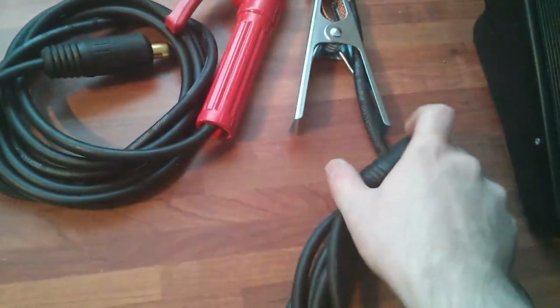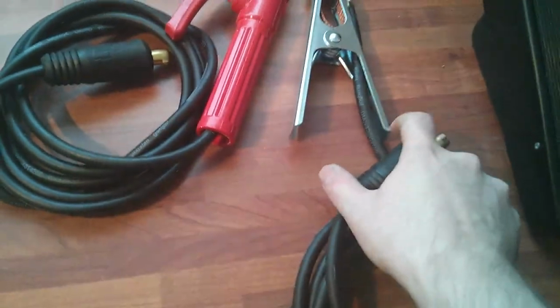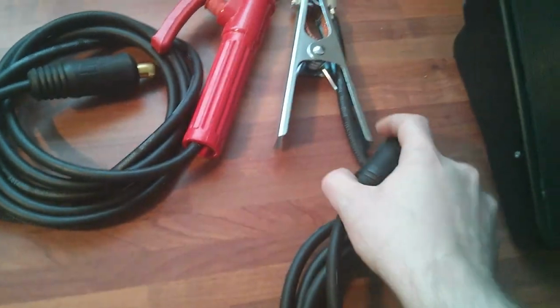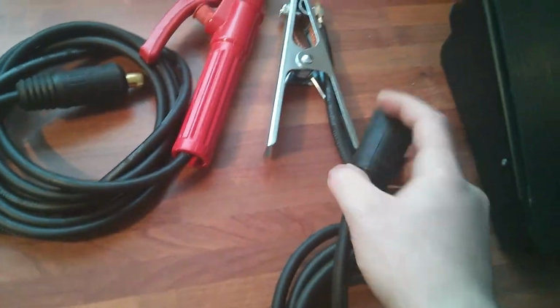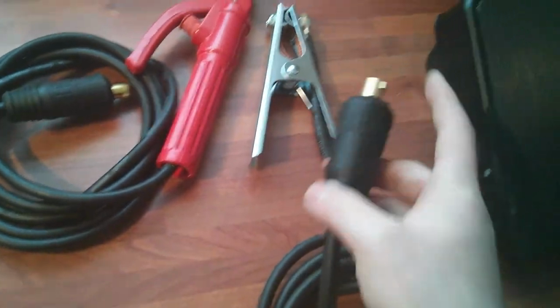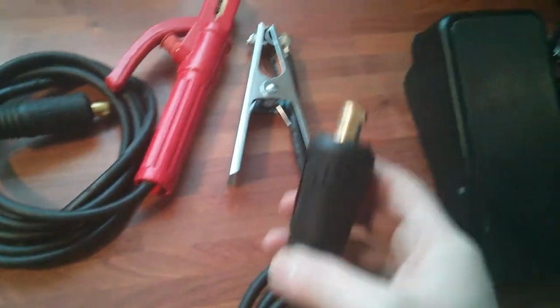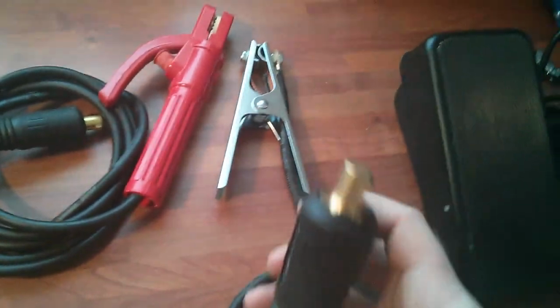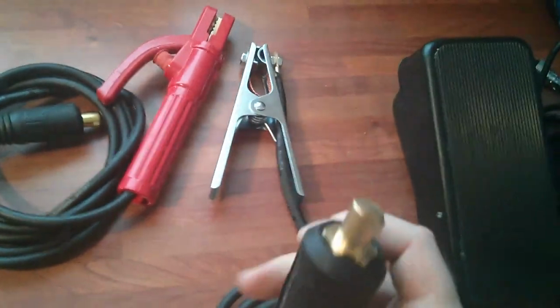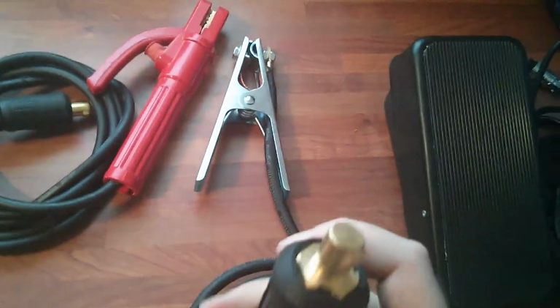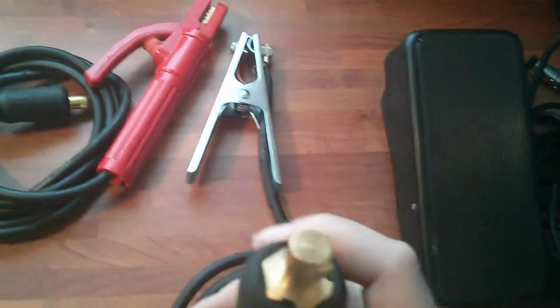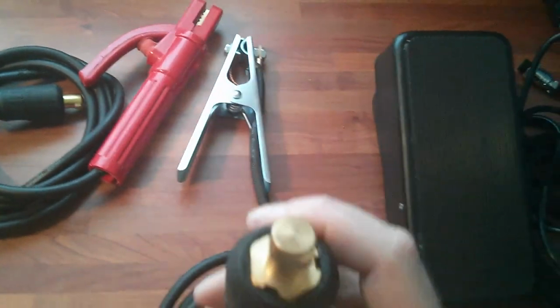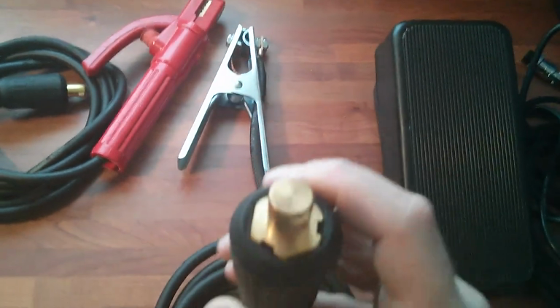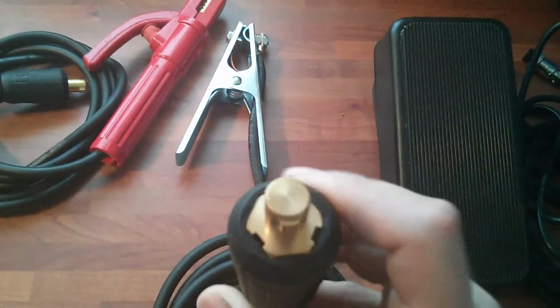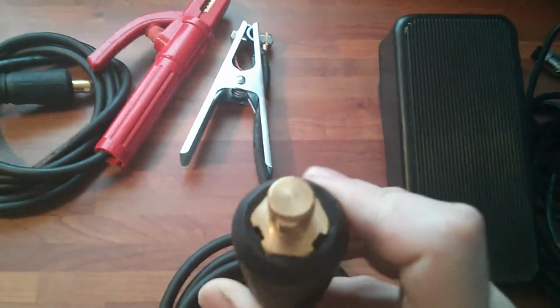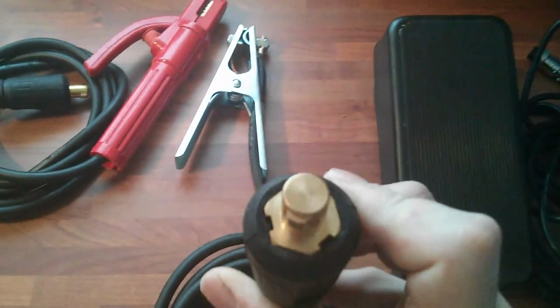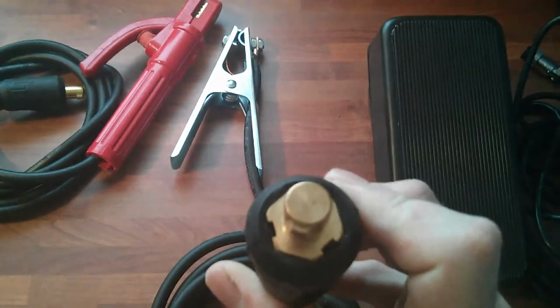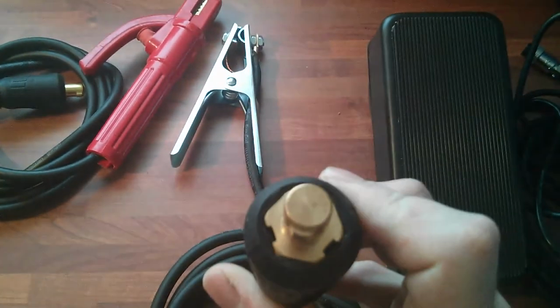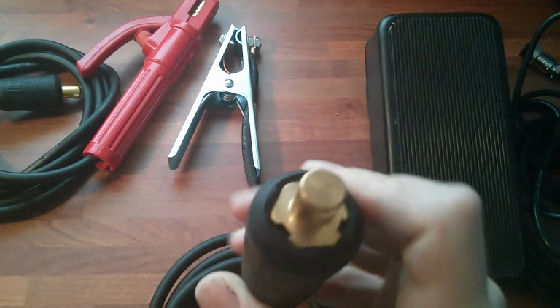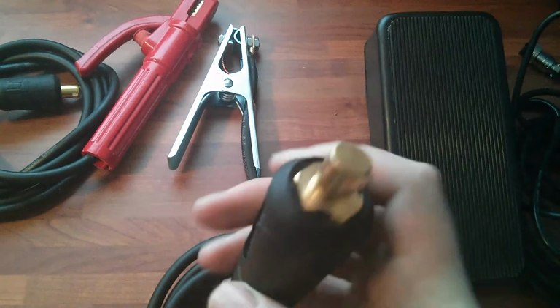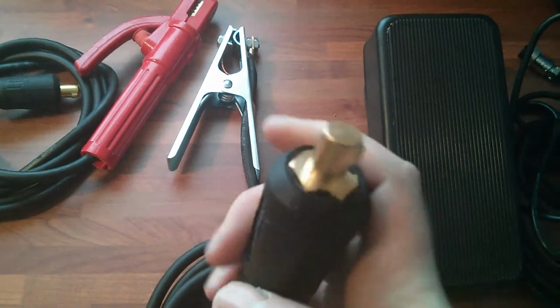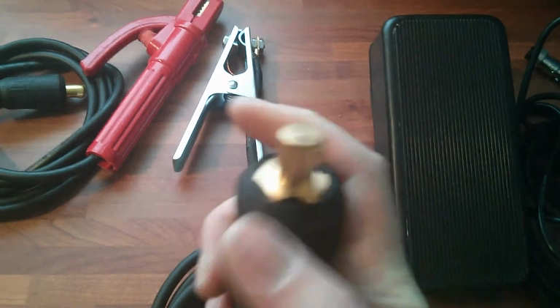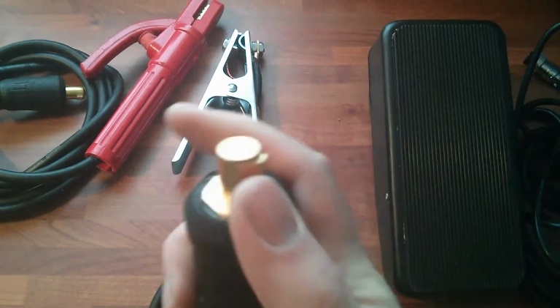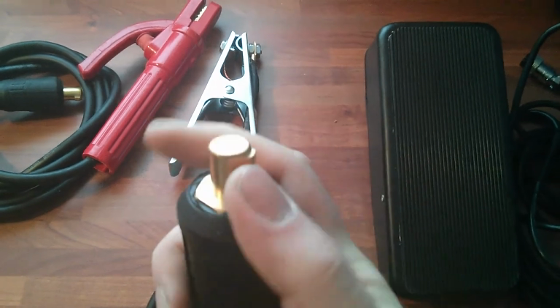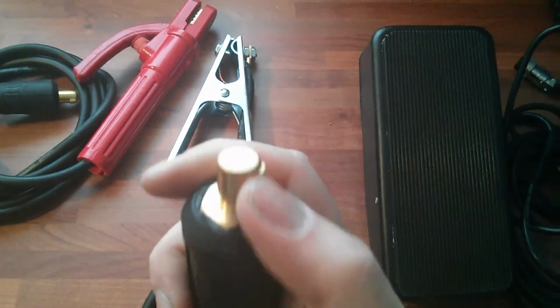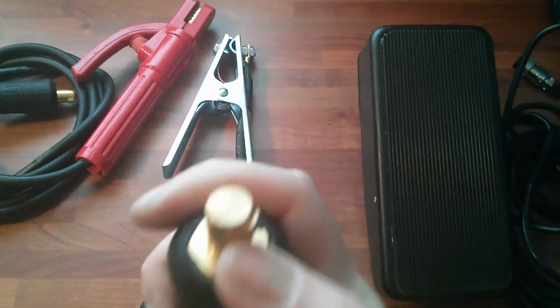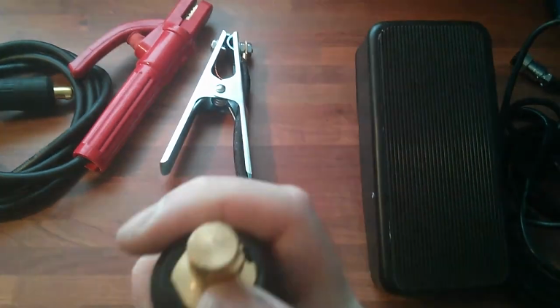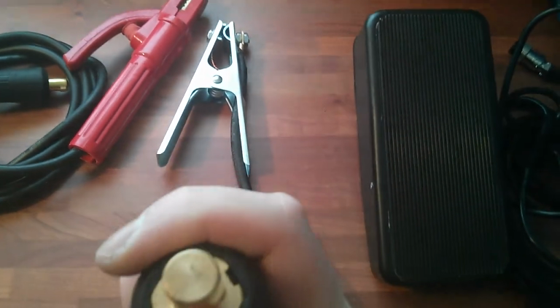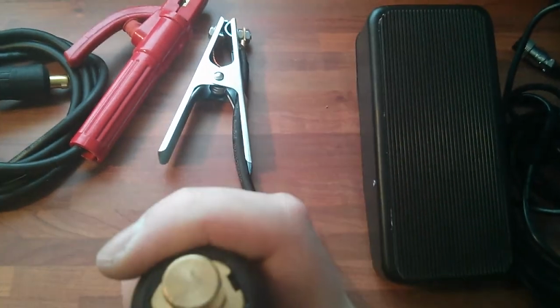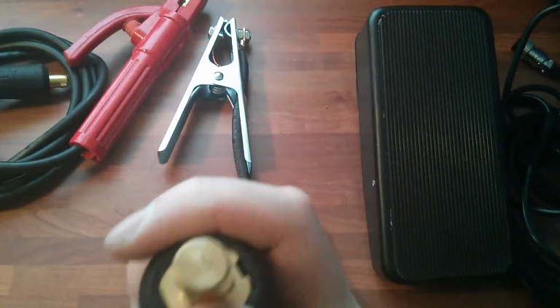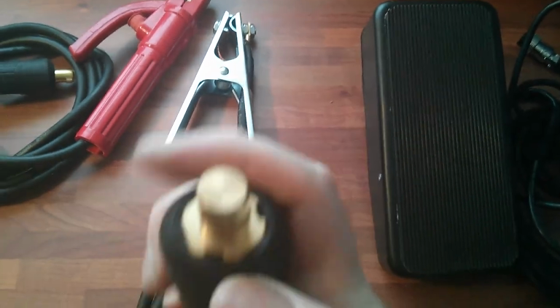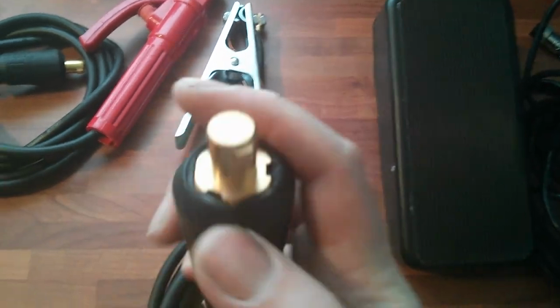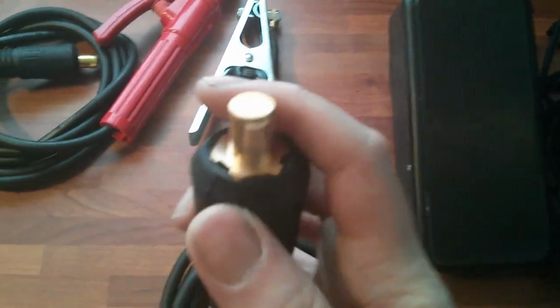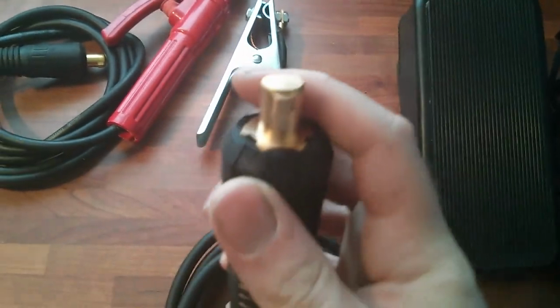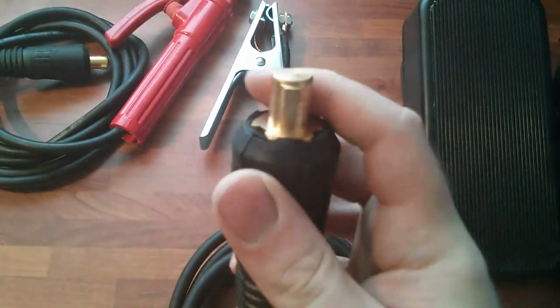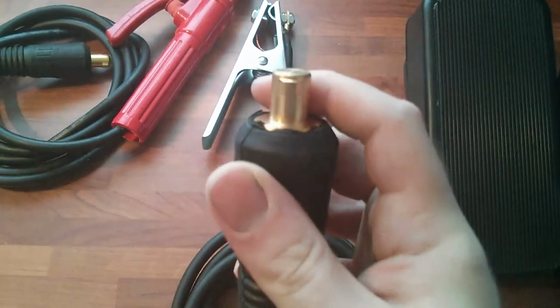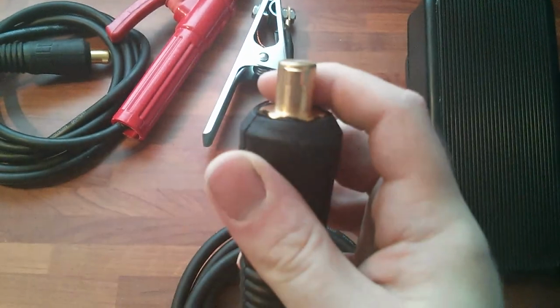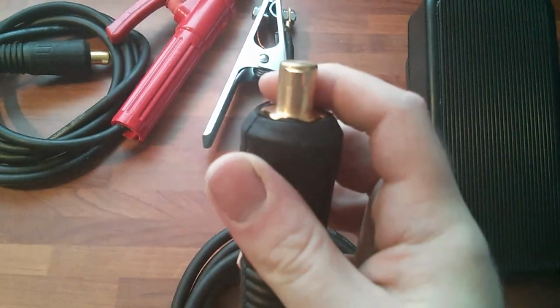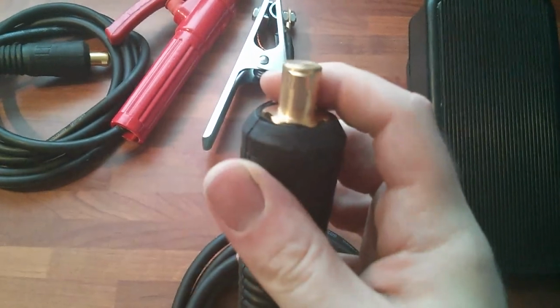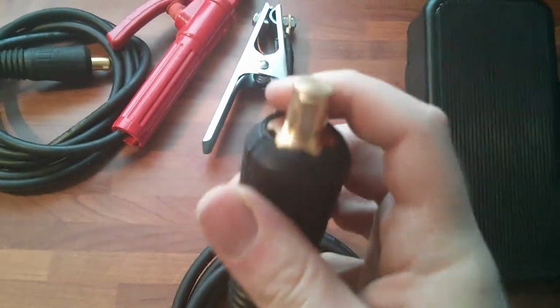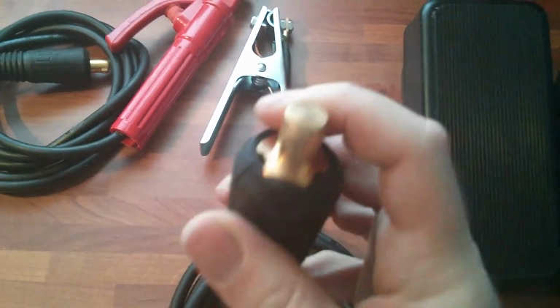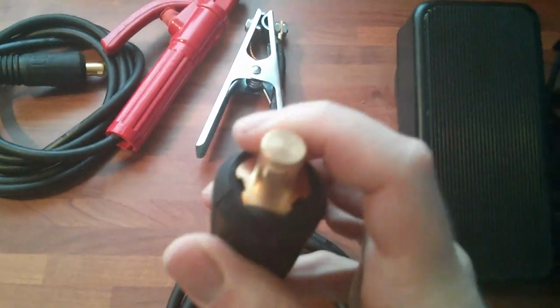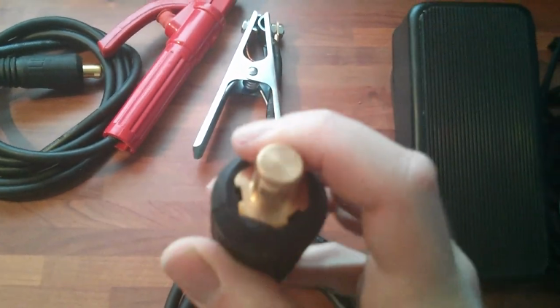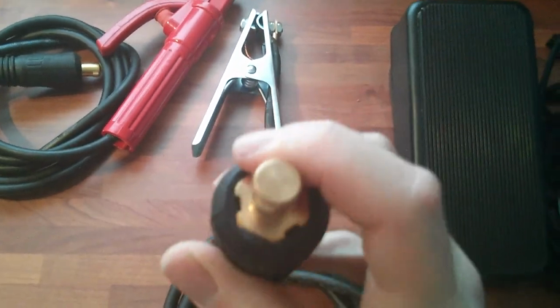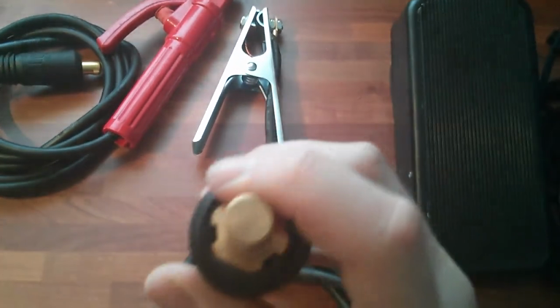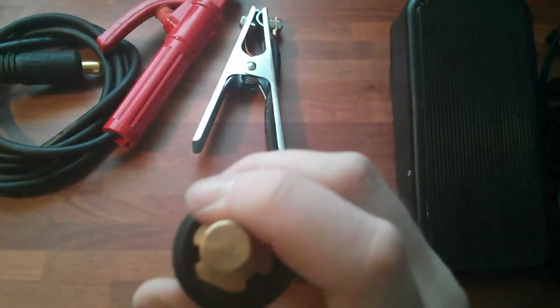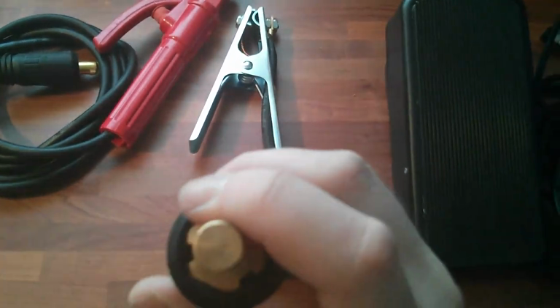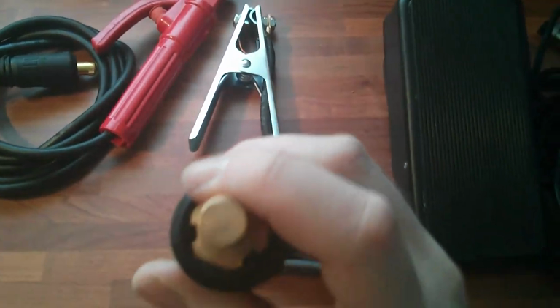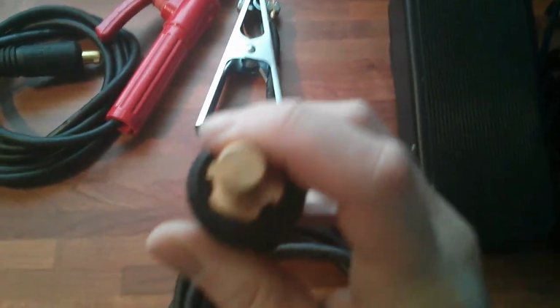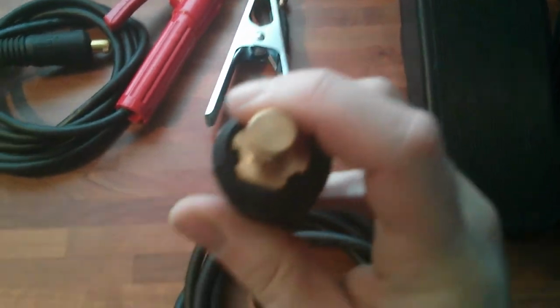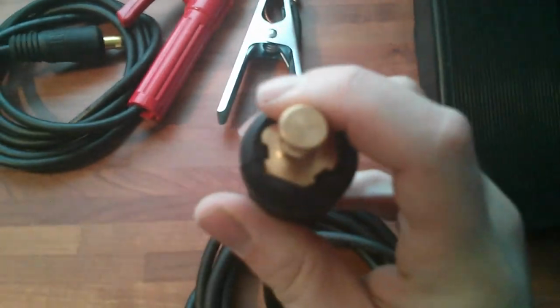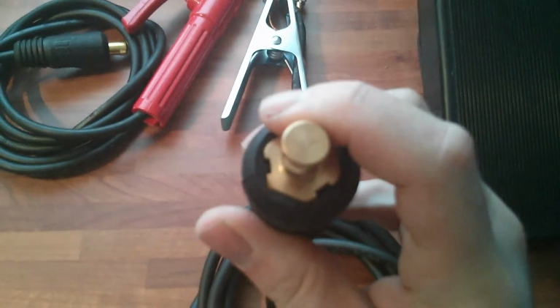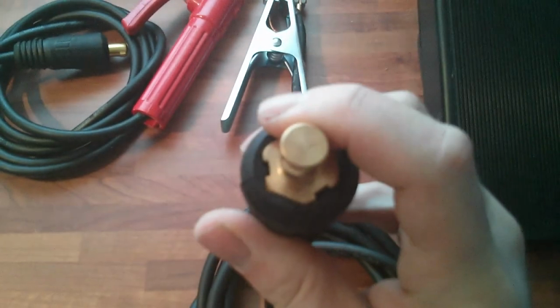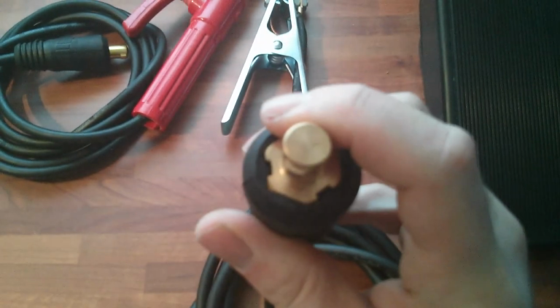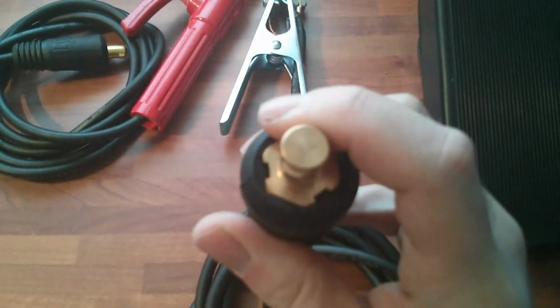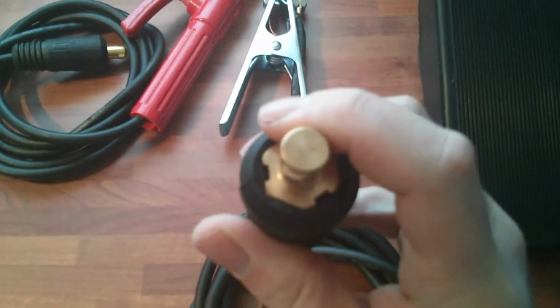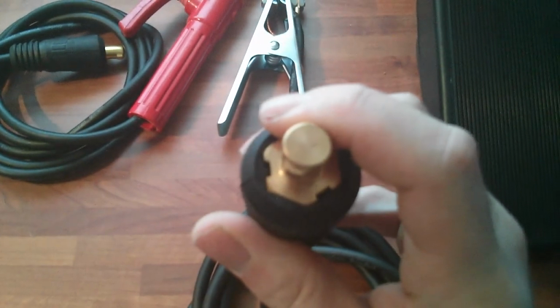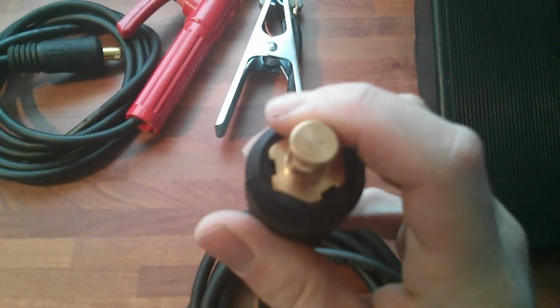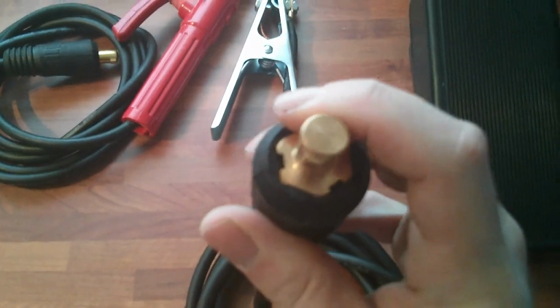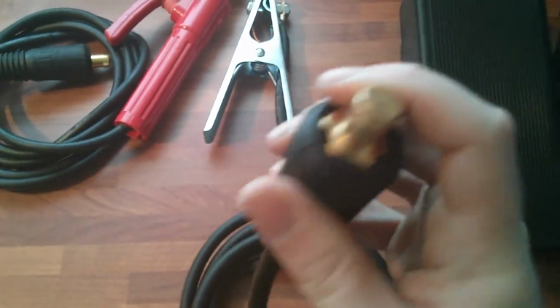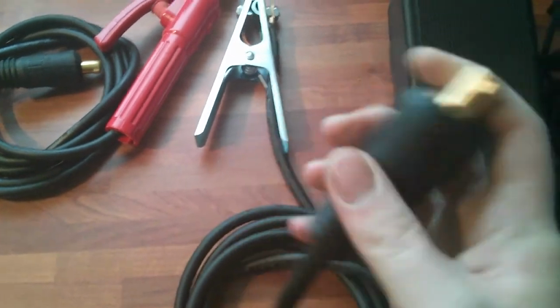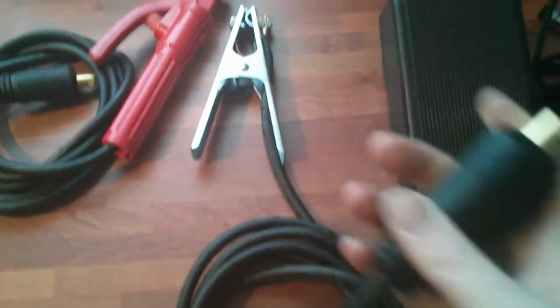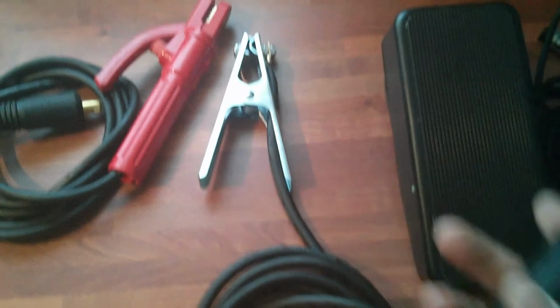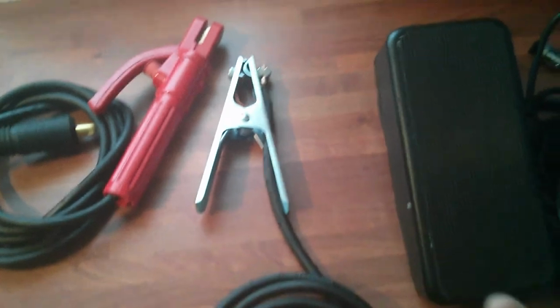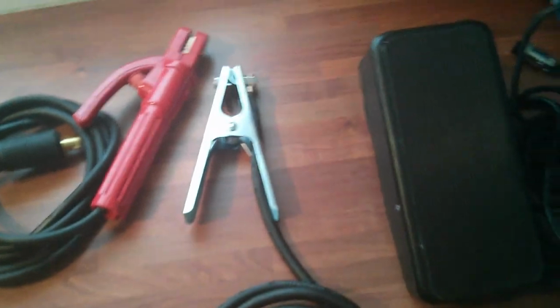On the other side there's a connector that's got a little notch in it.